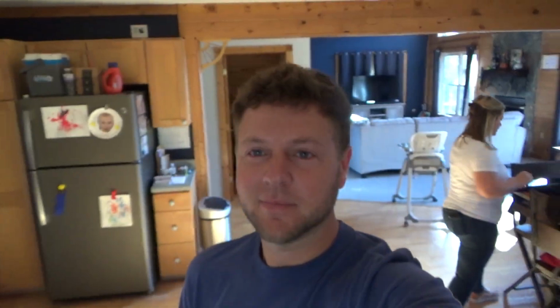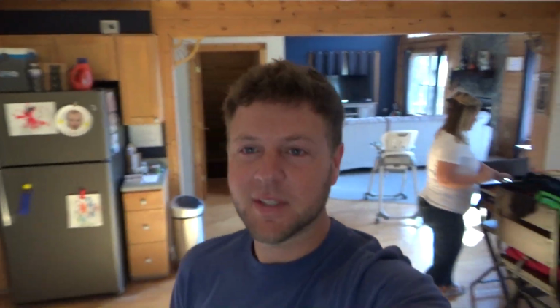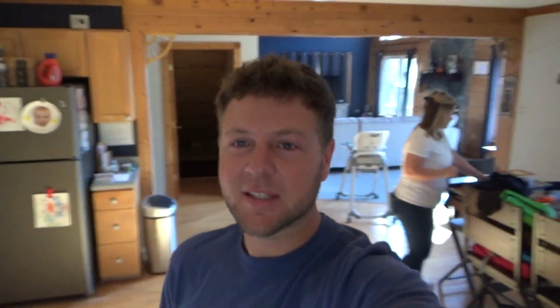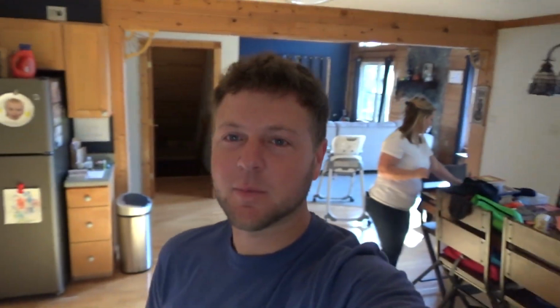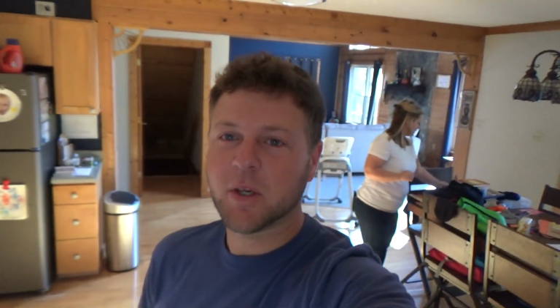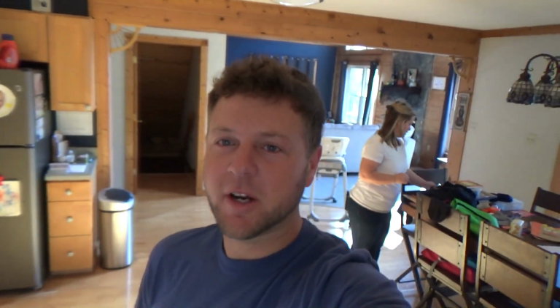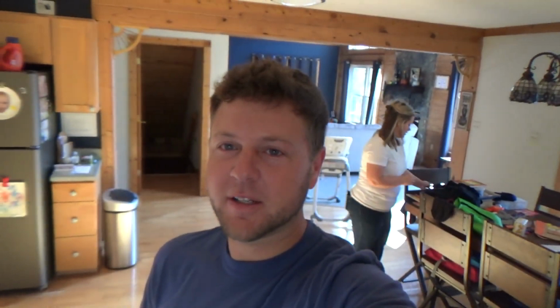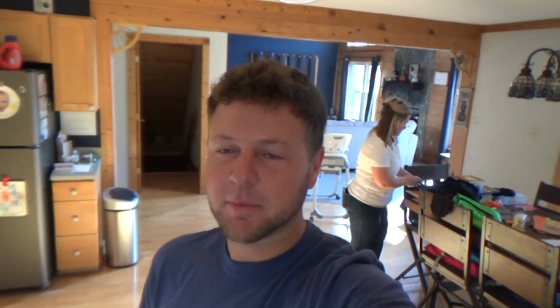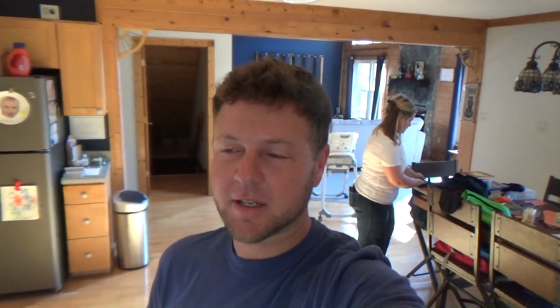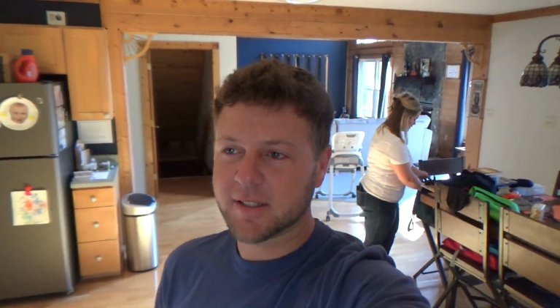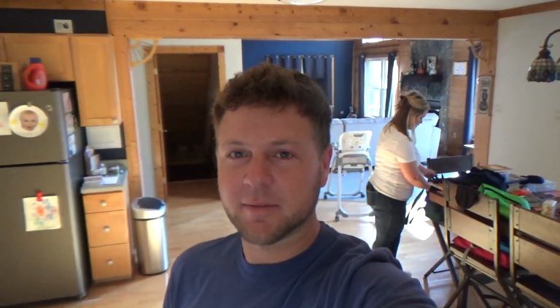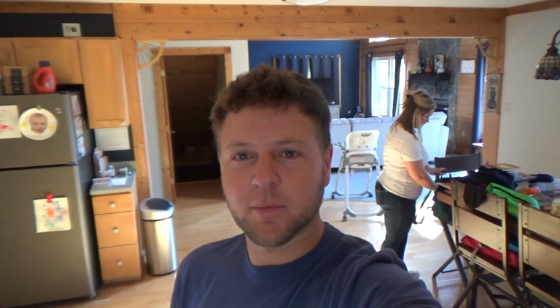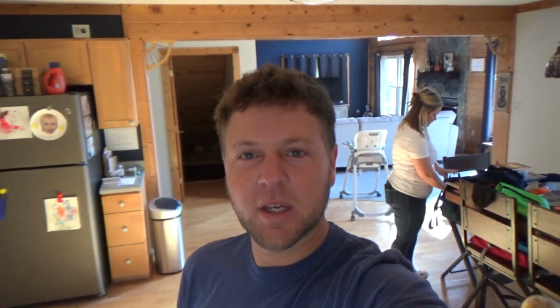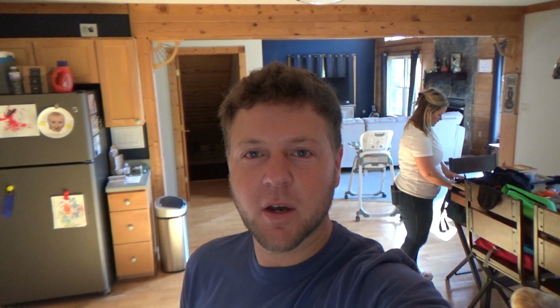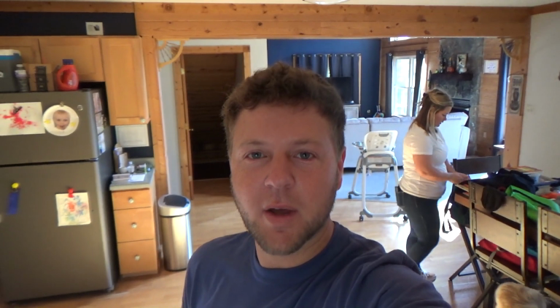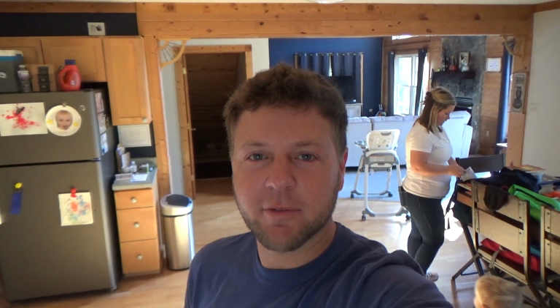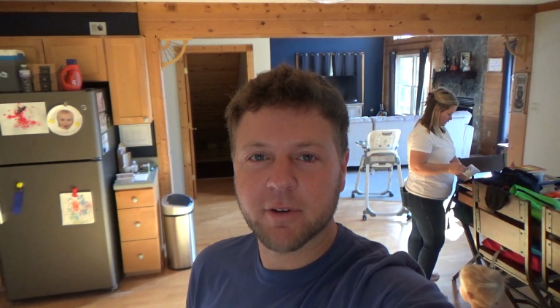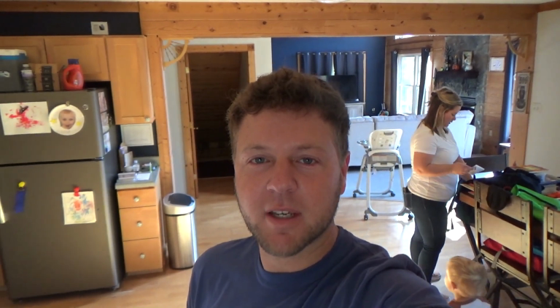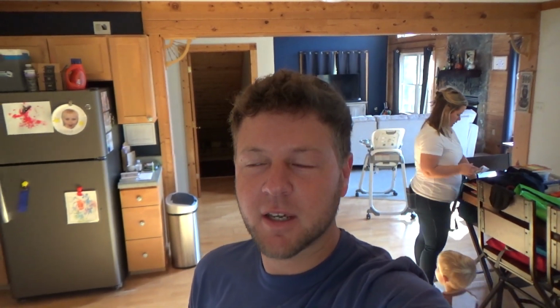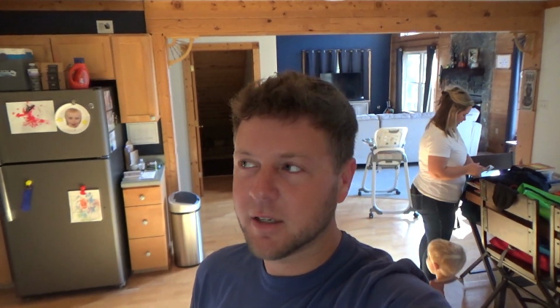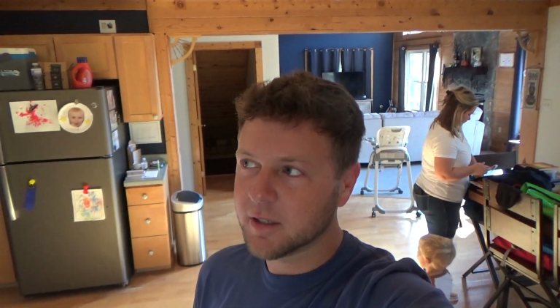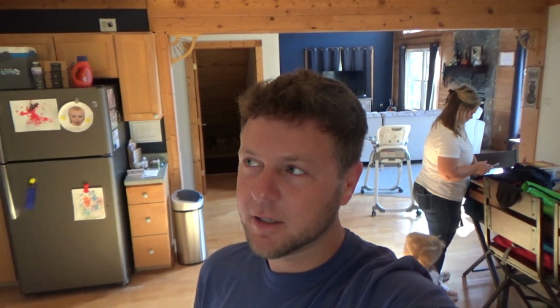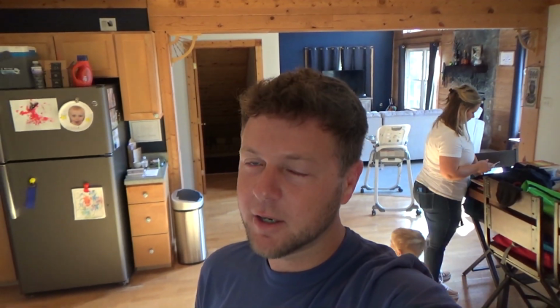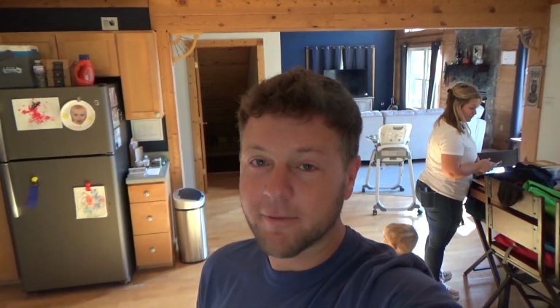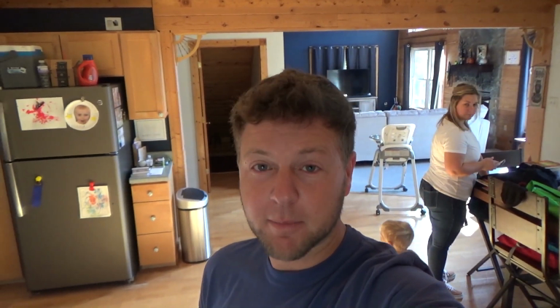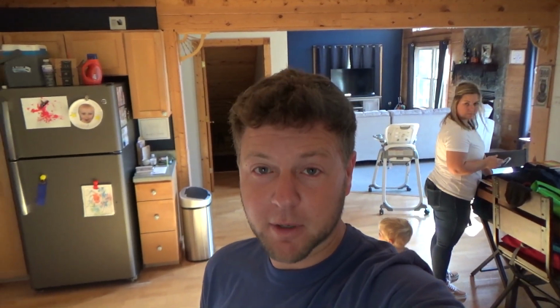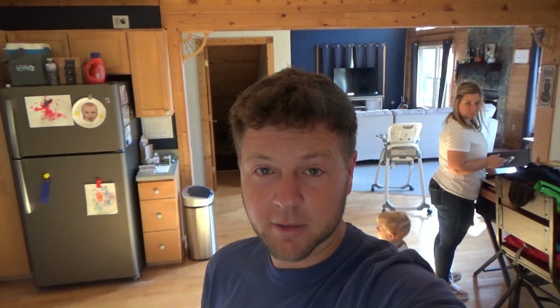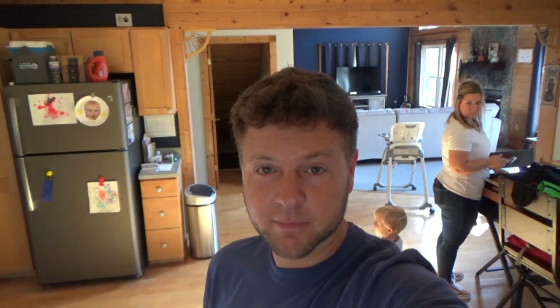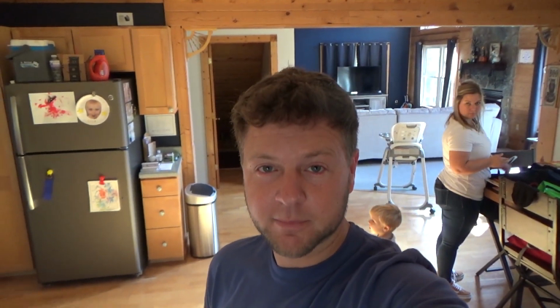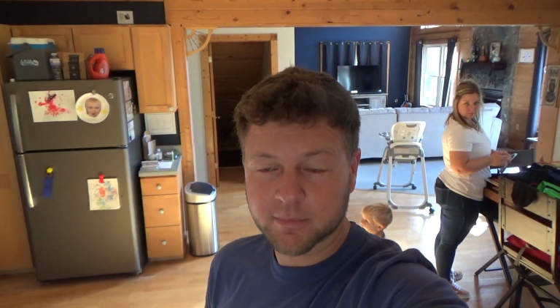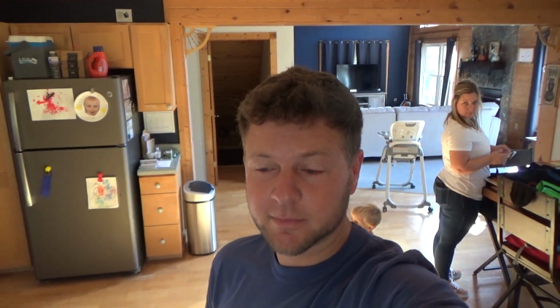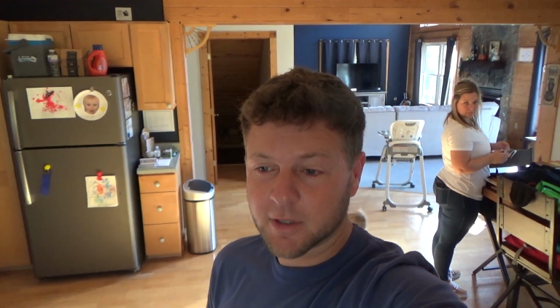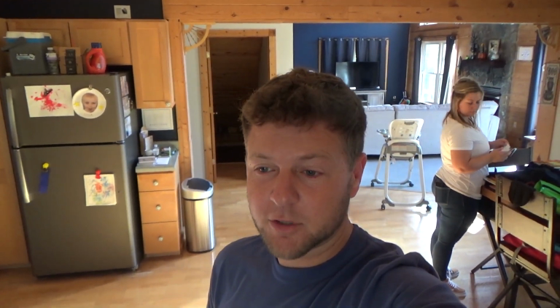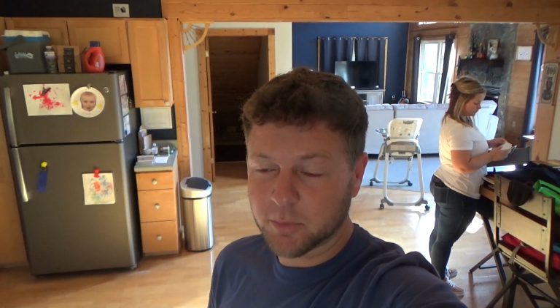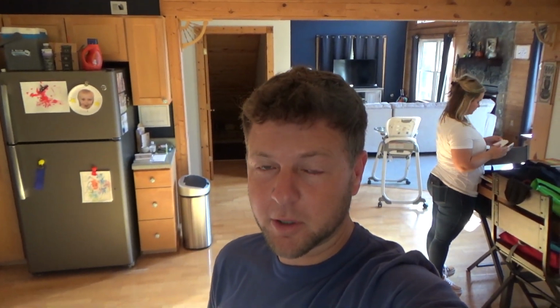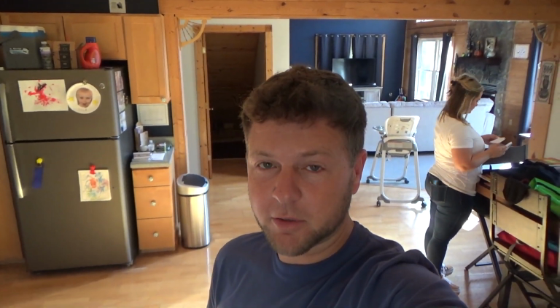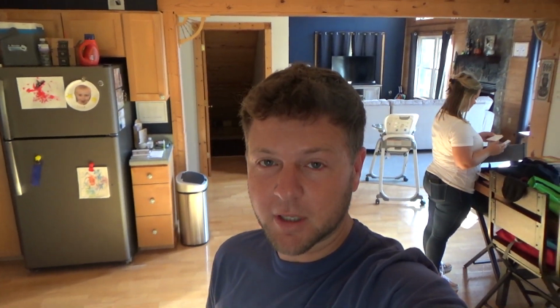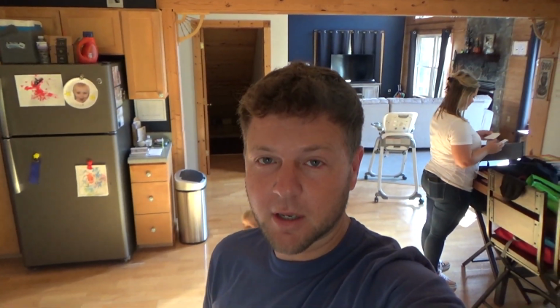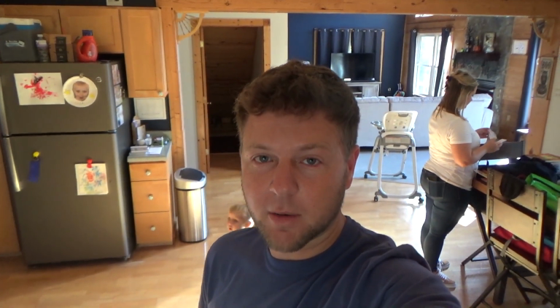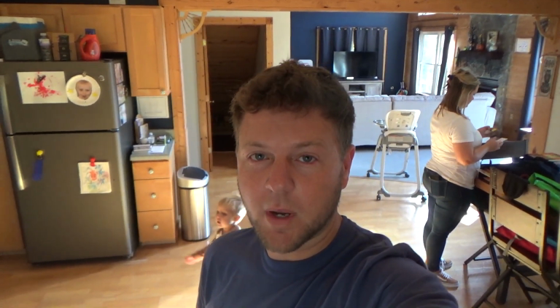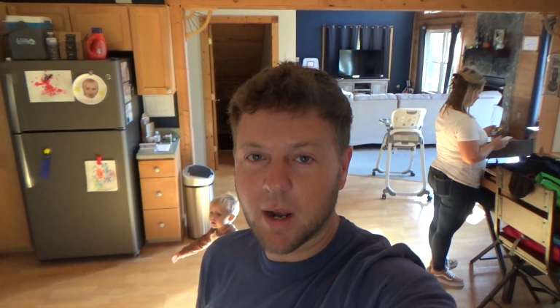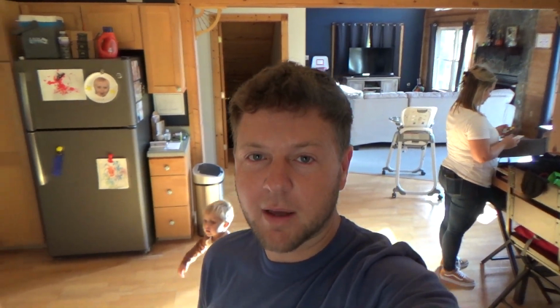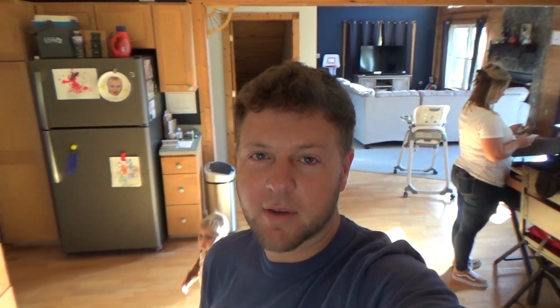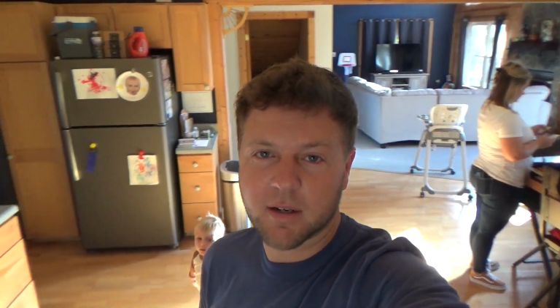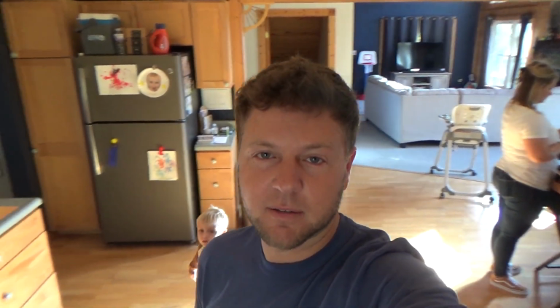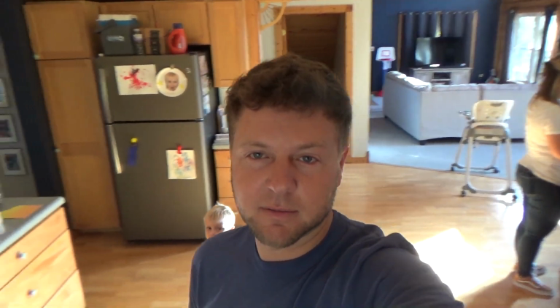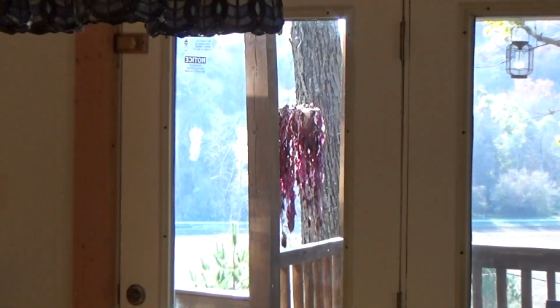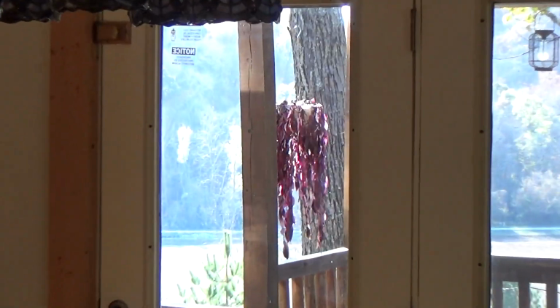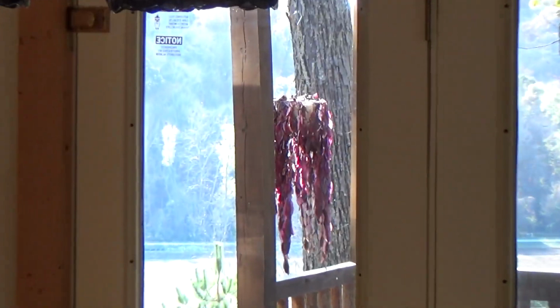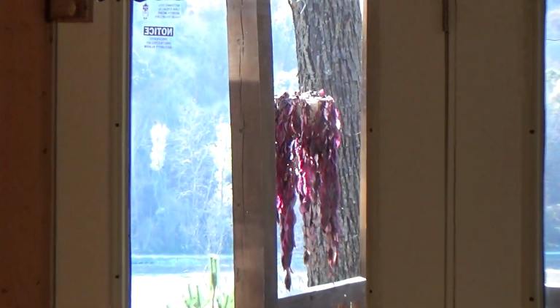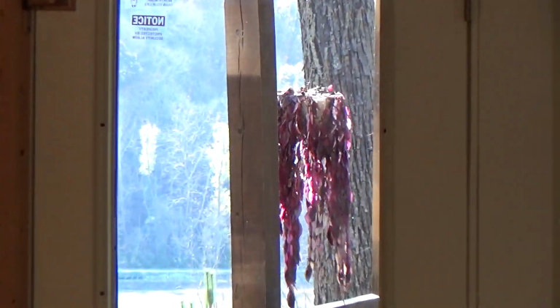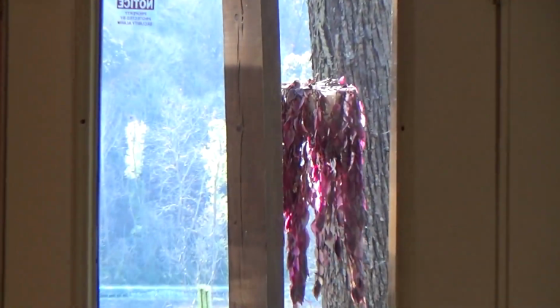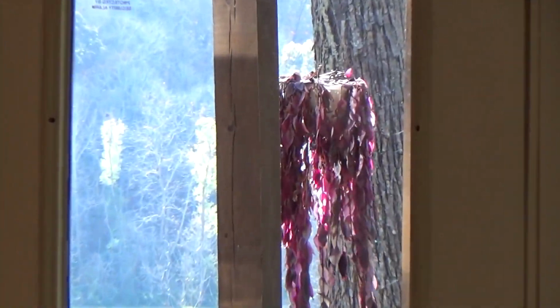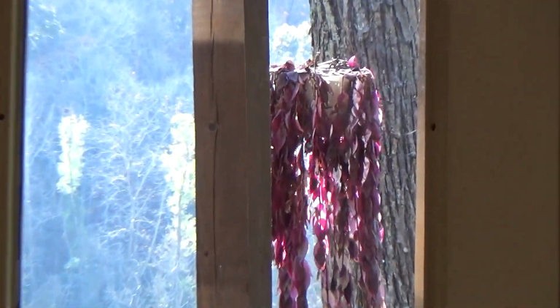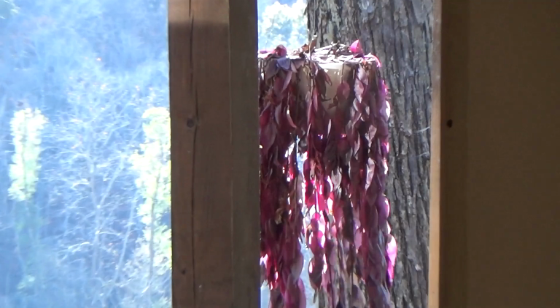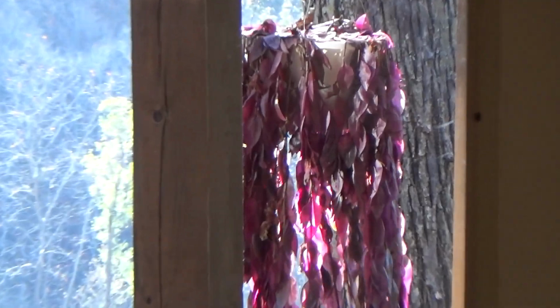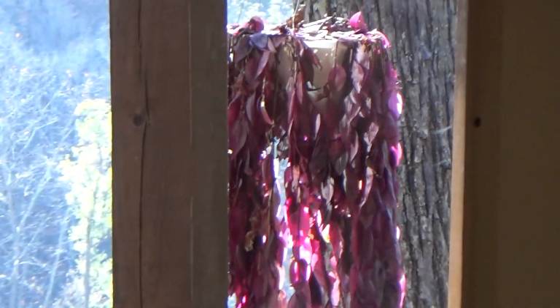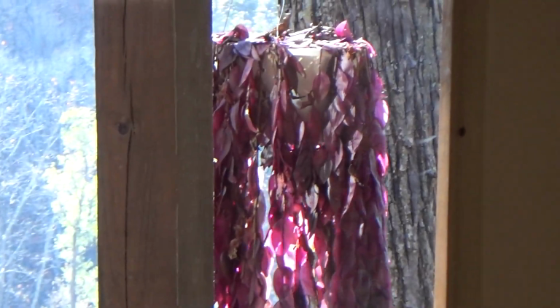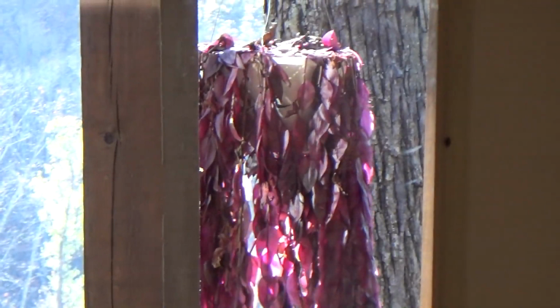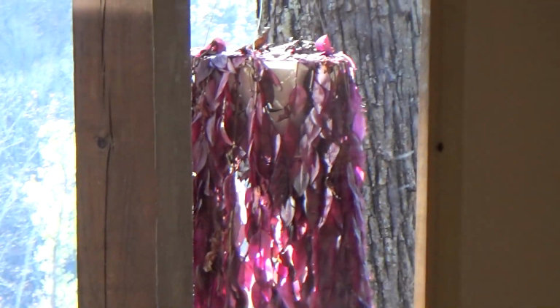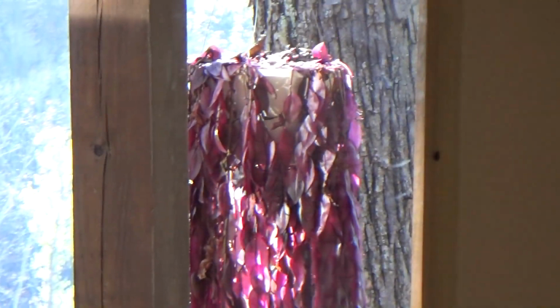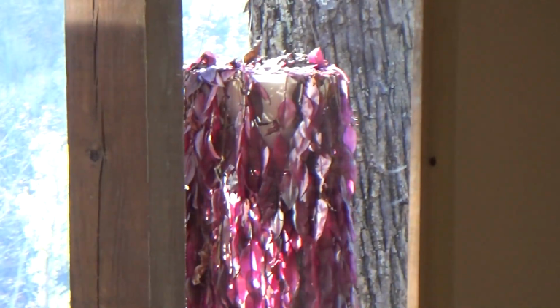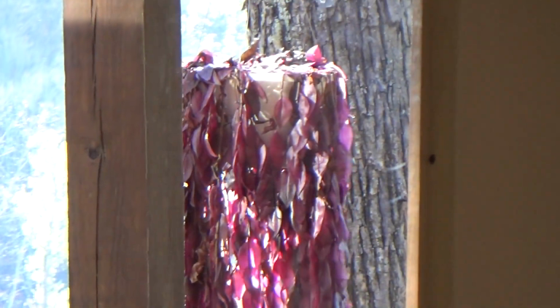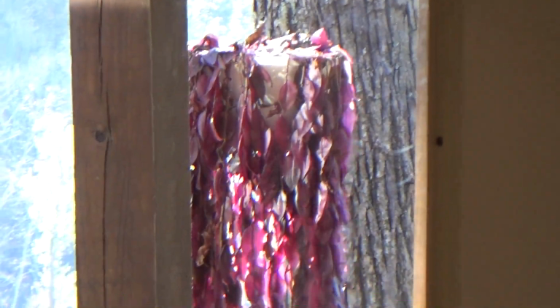We are headed to Branson — we go every November, super hokey and we love it. I had to show you guys my wife's plant.